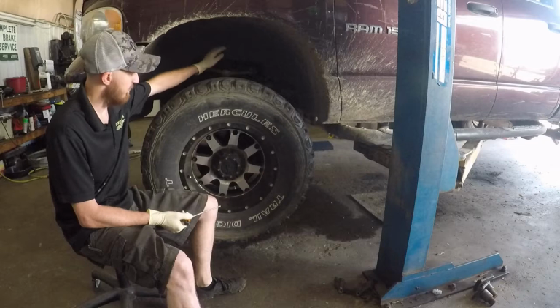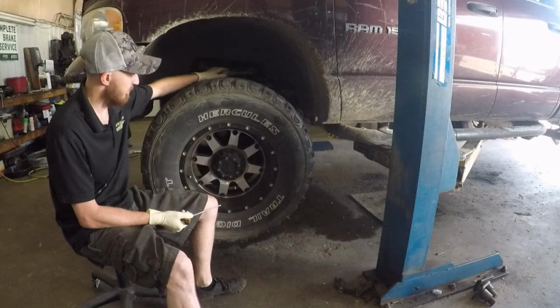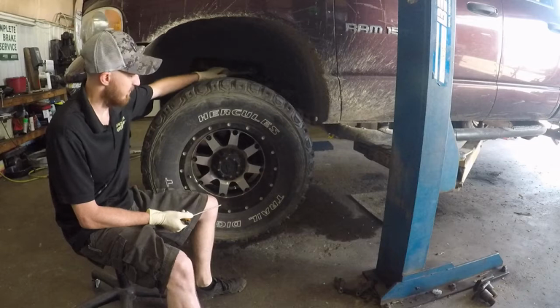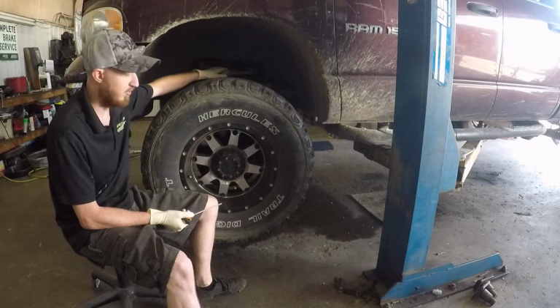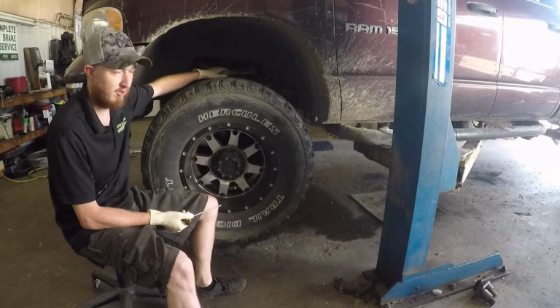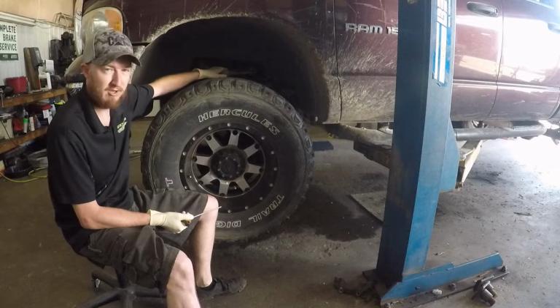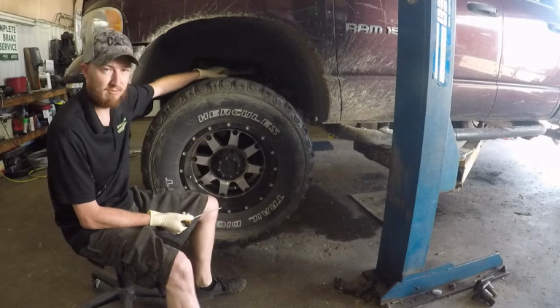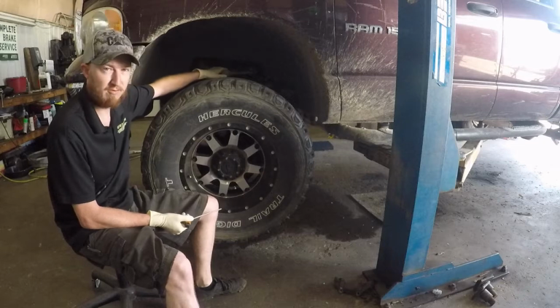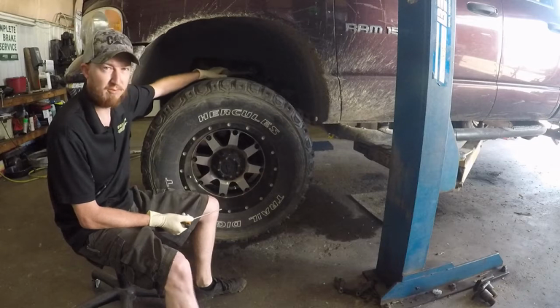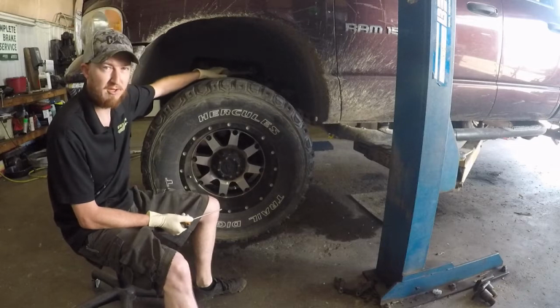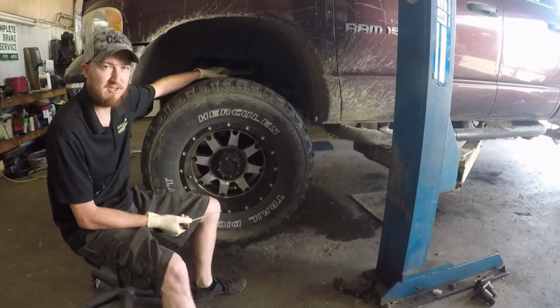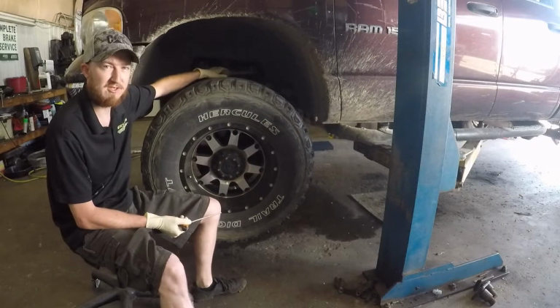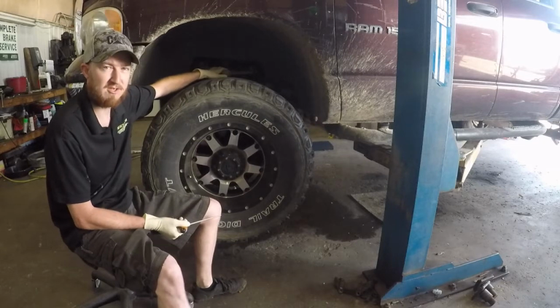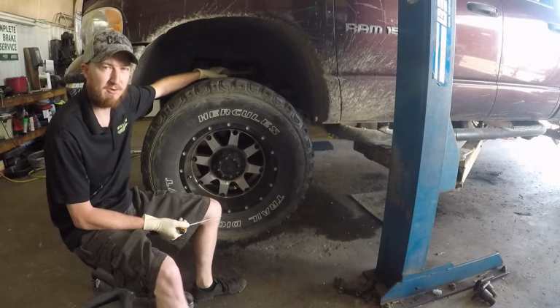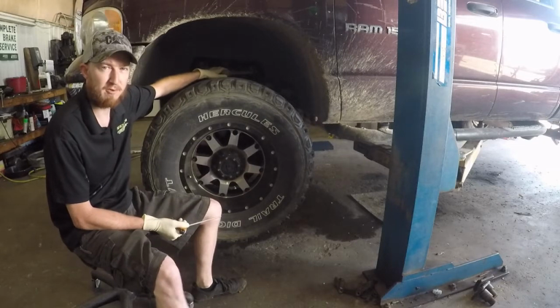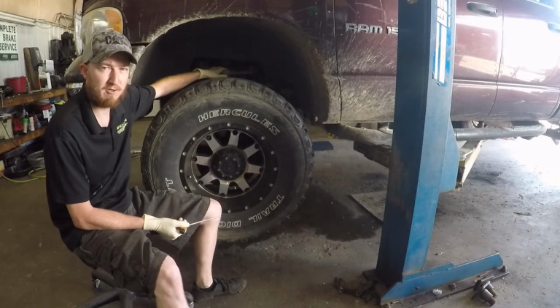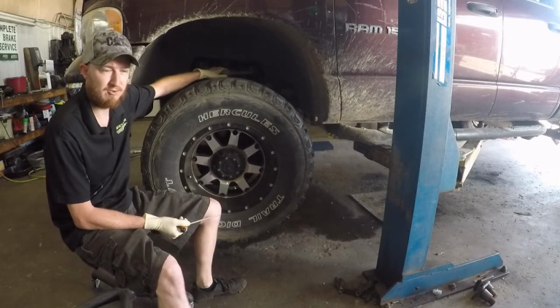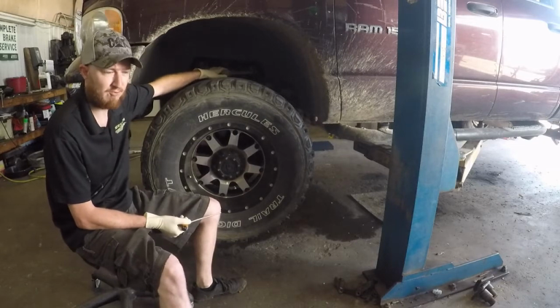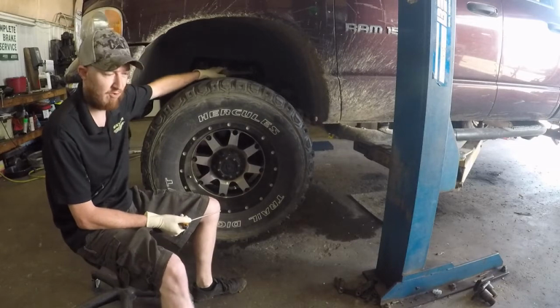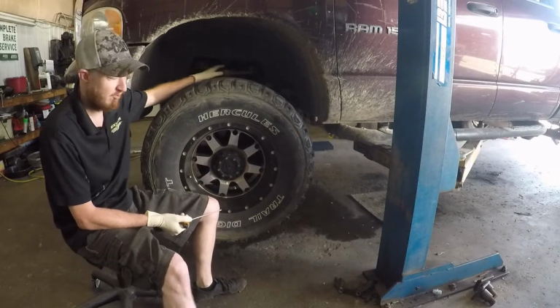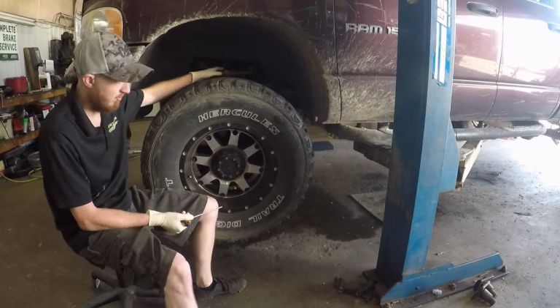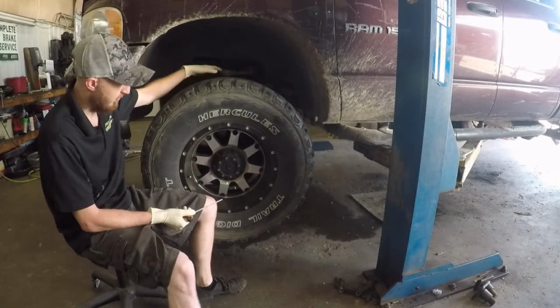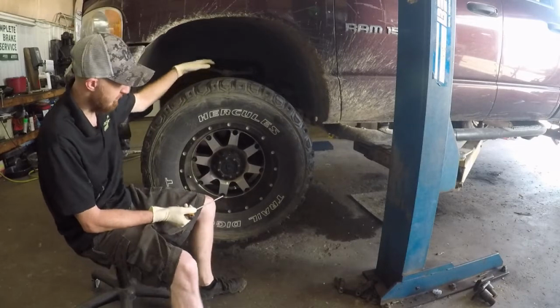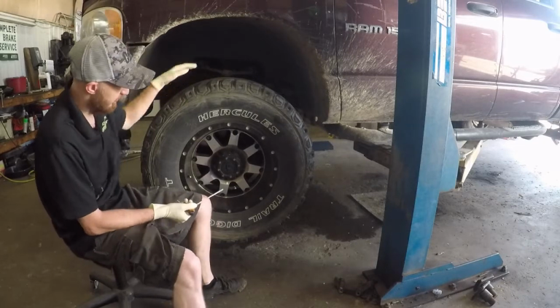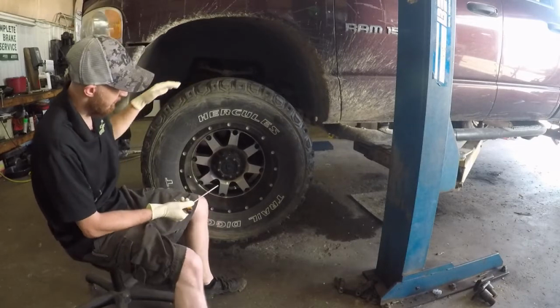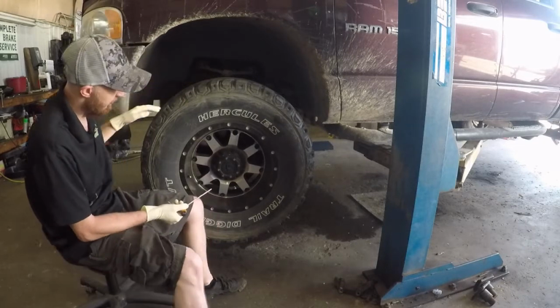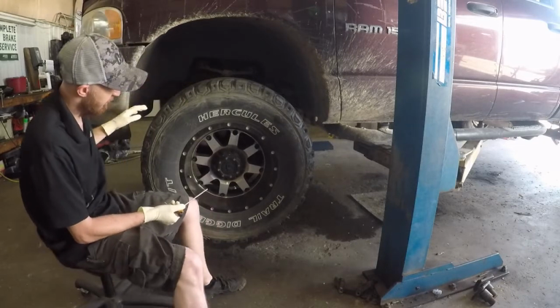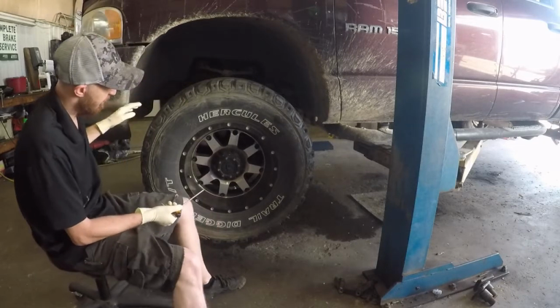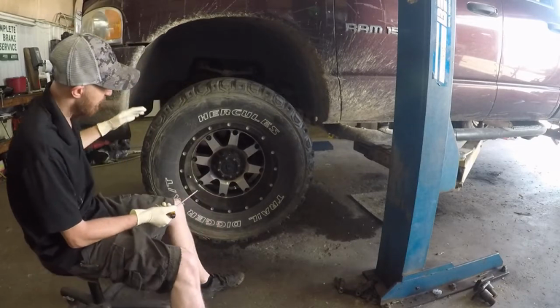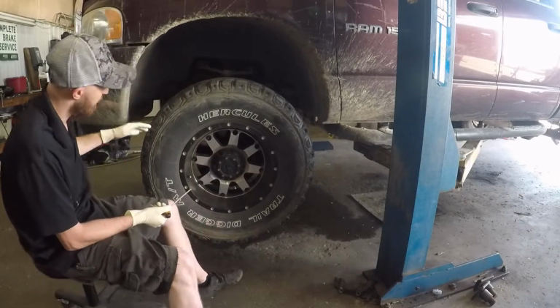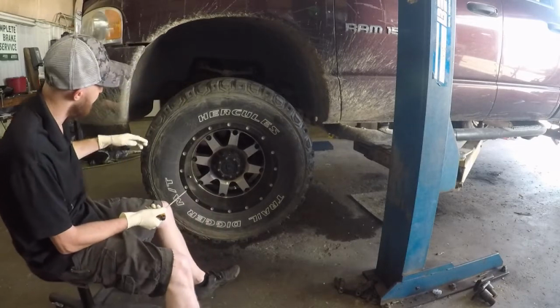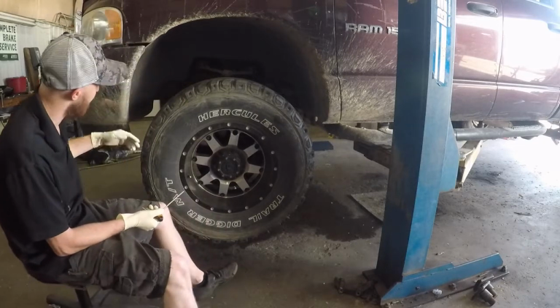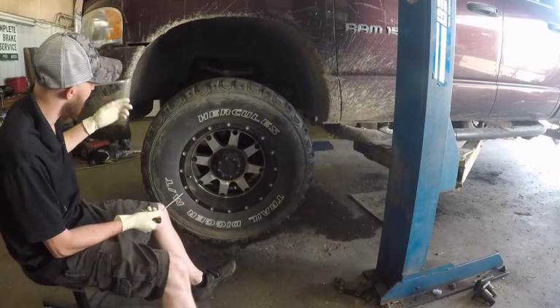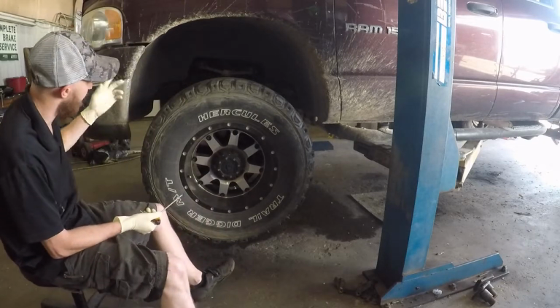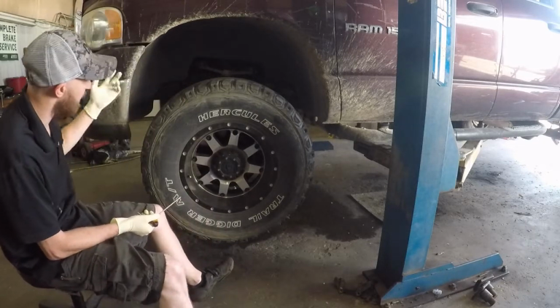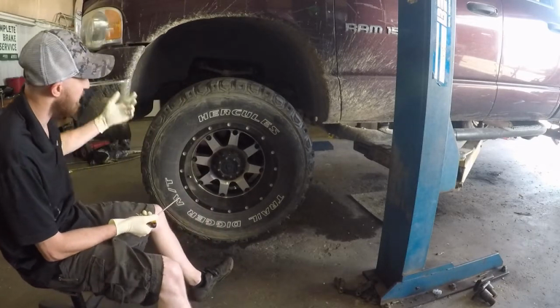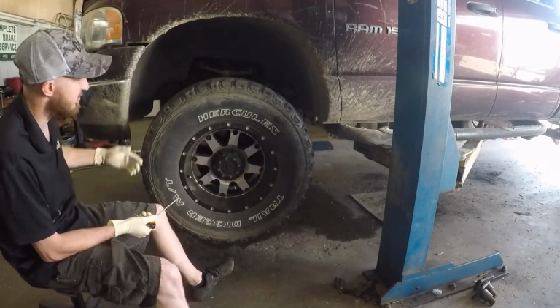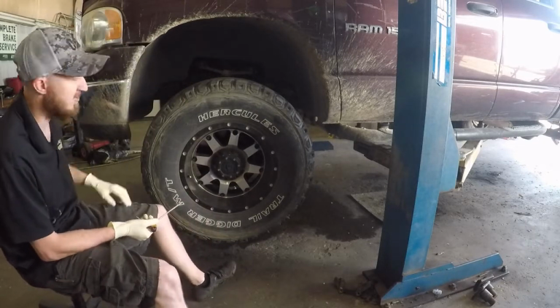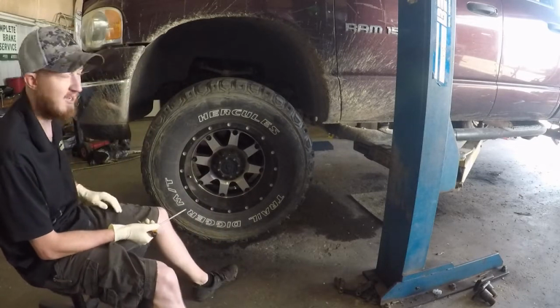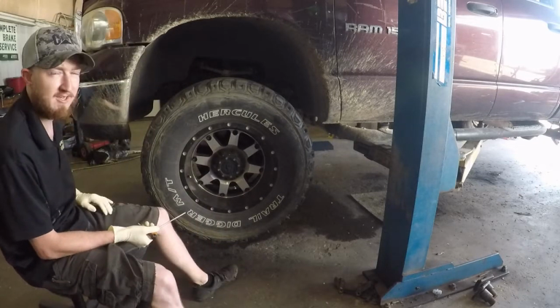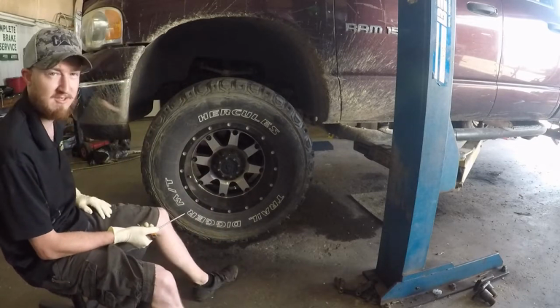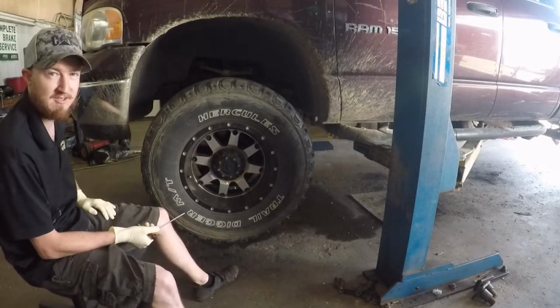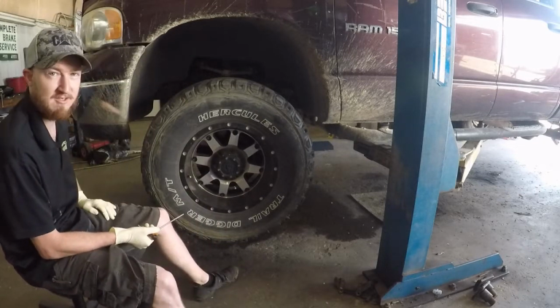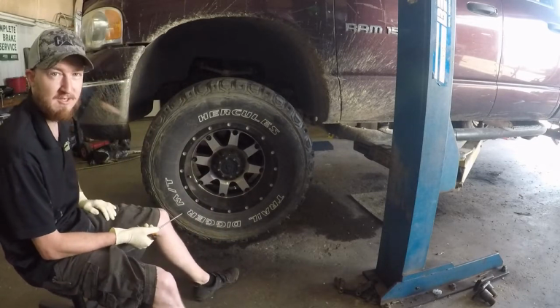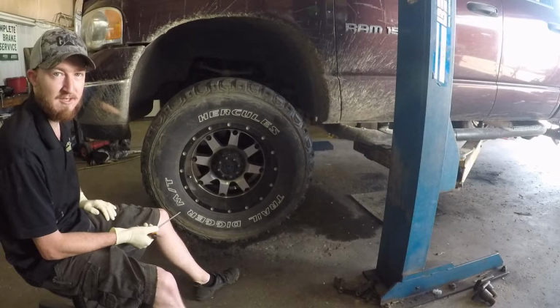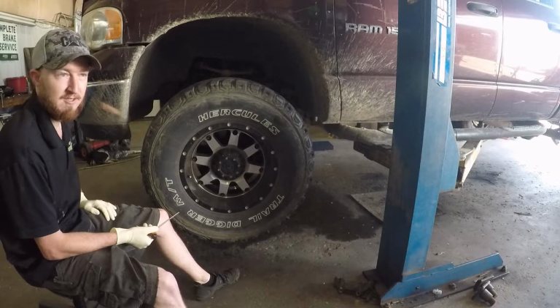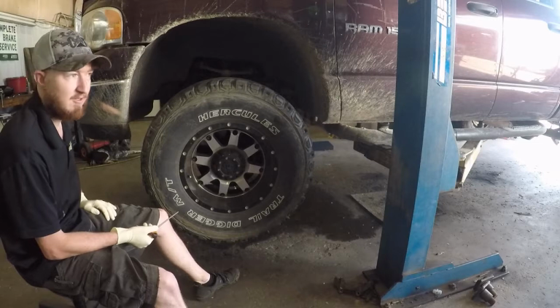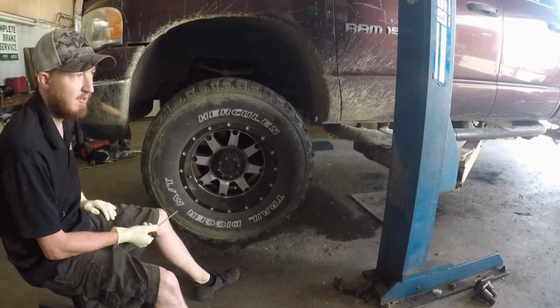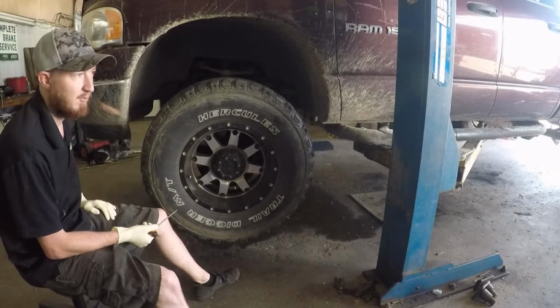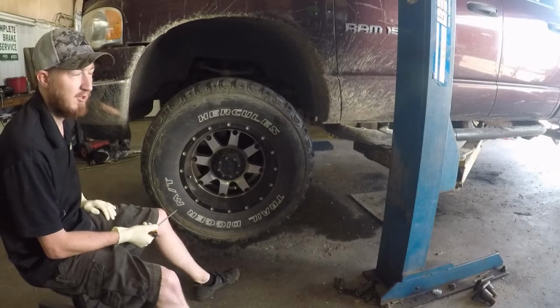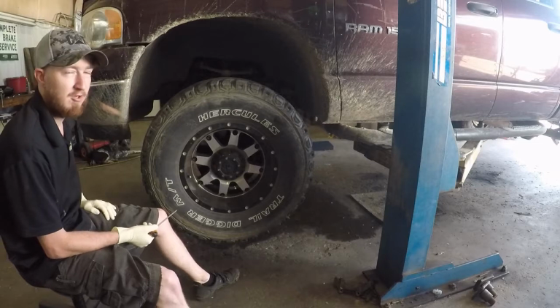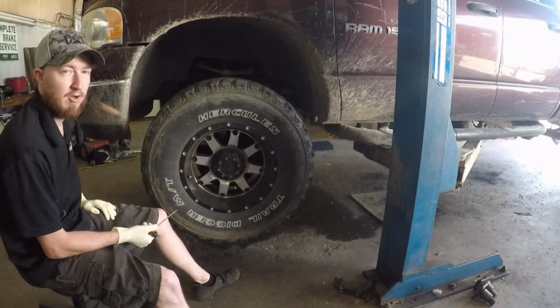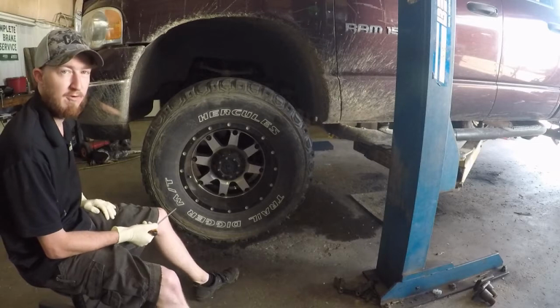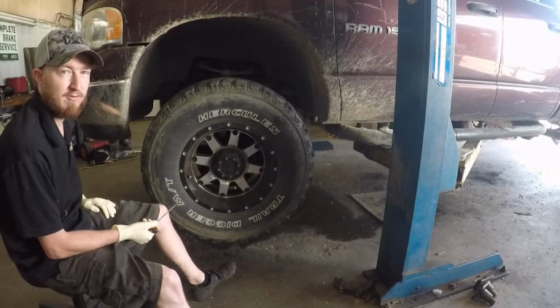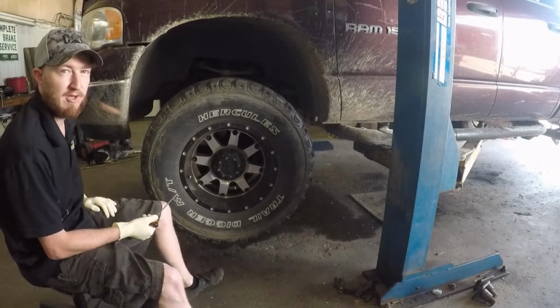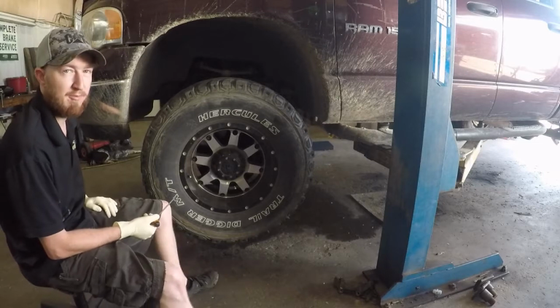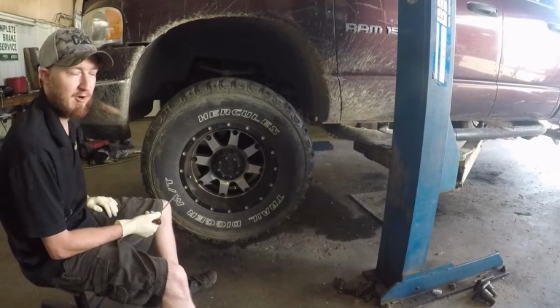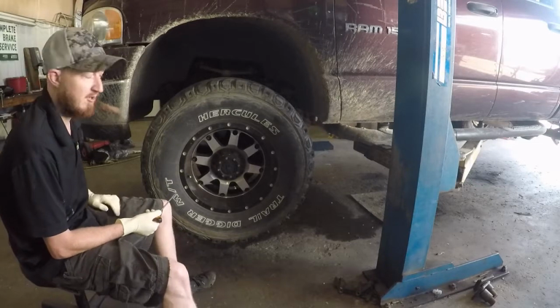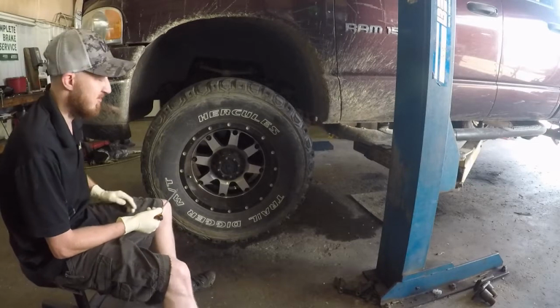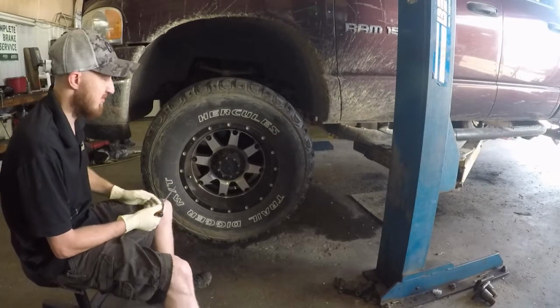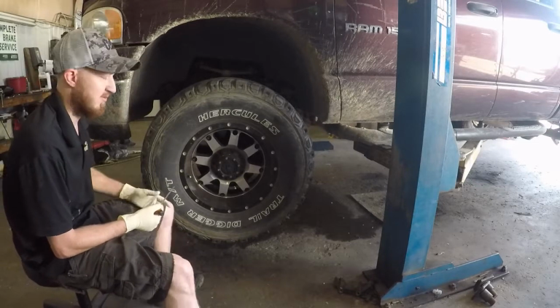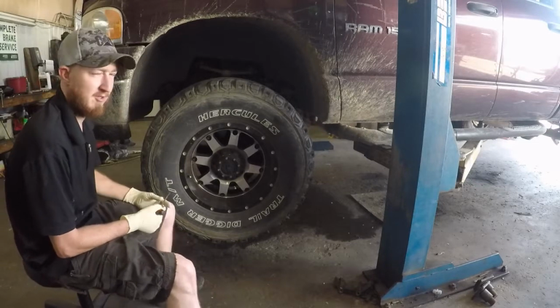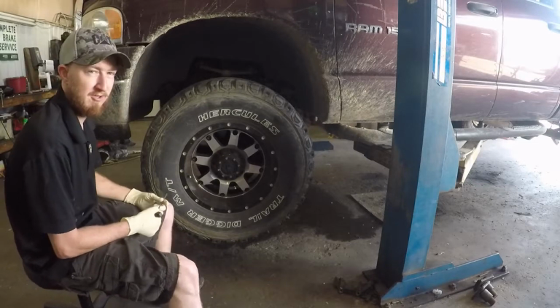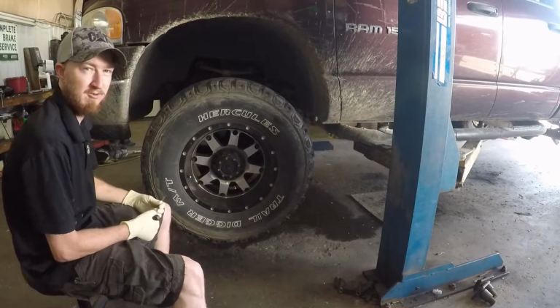I'm going to go ahead and replace this upper control arm and the lower ball joint on both sides, and I'm going to go over that process with you.